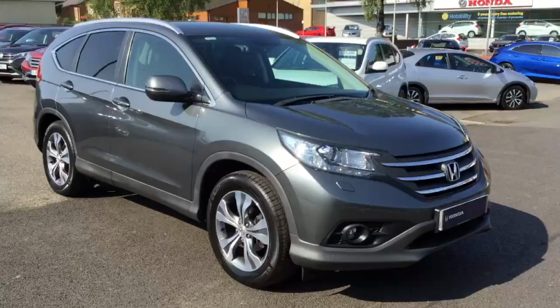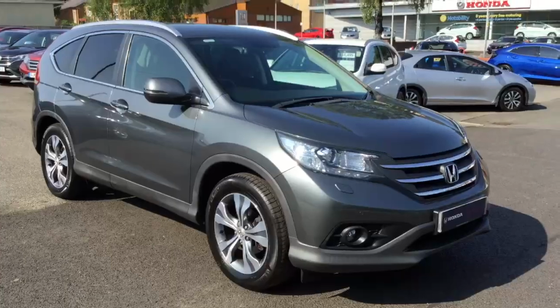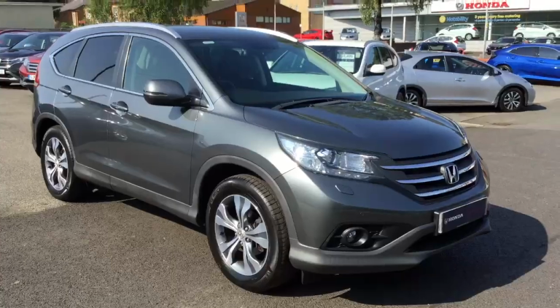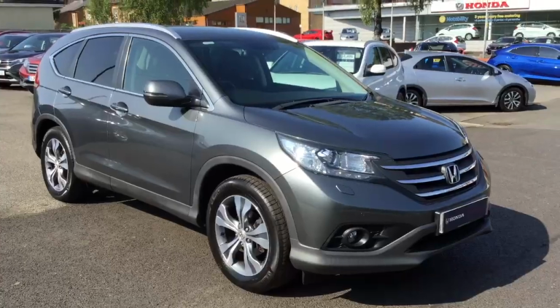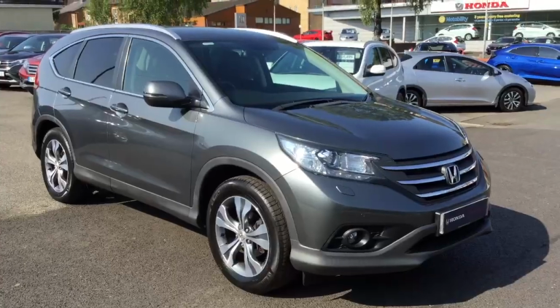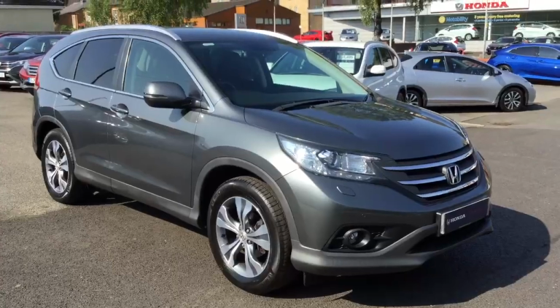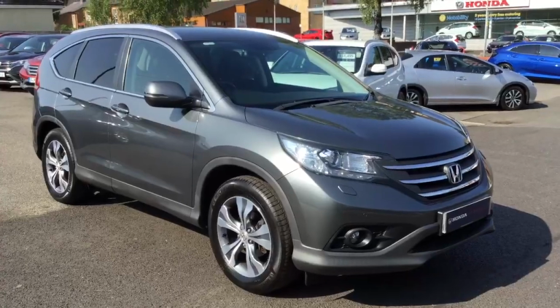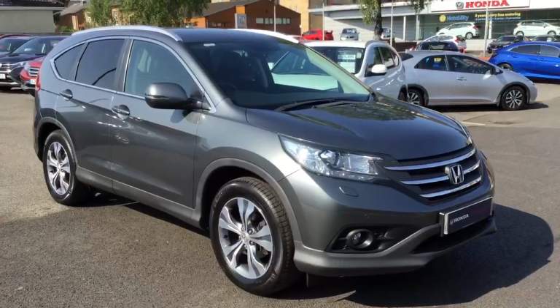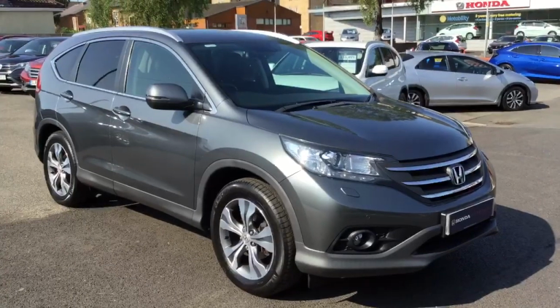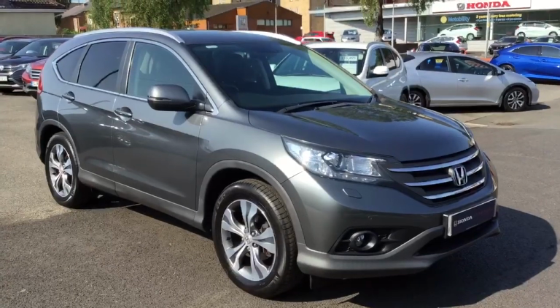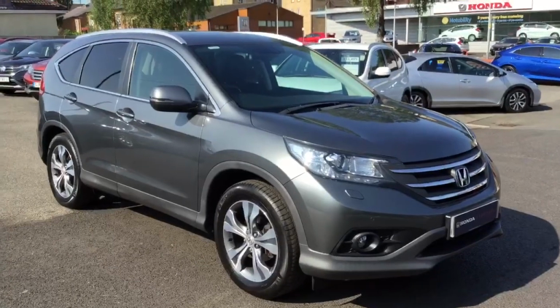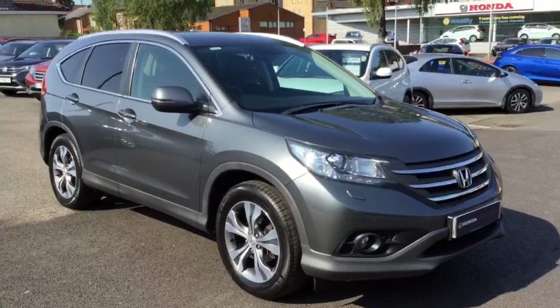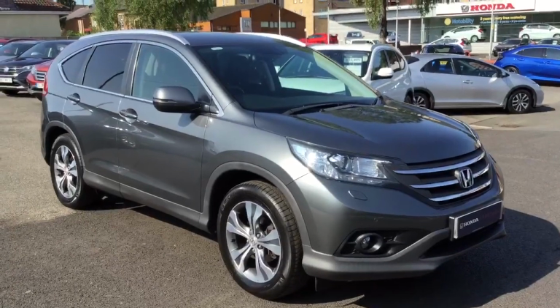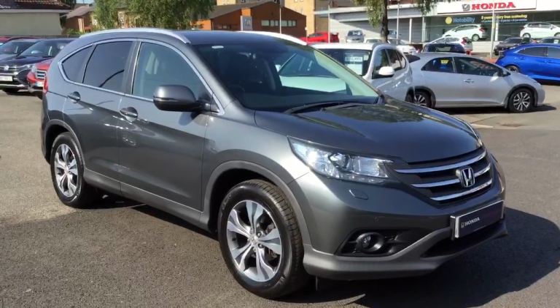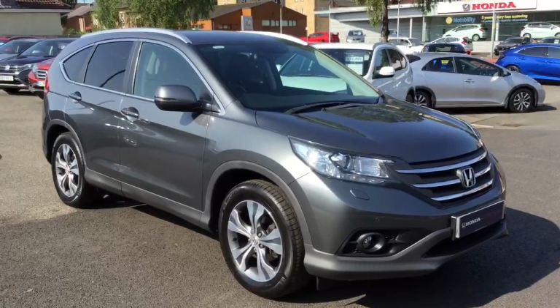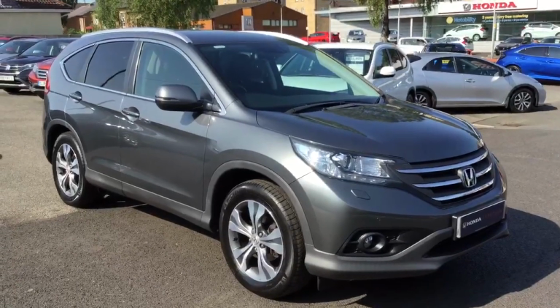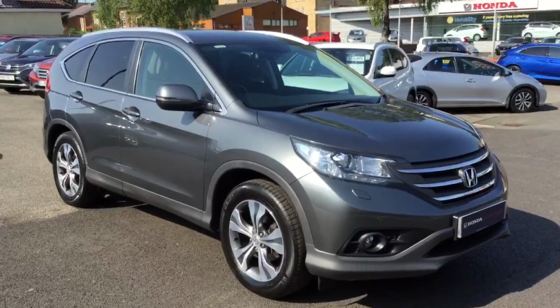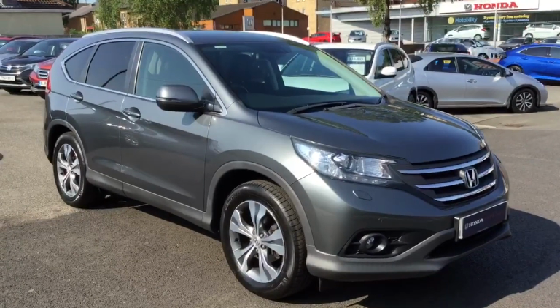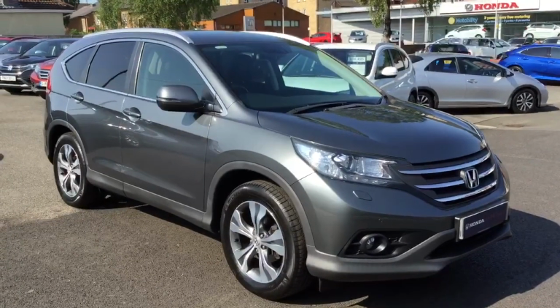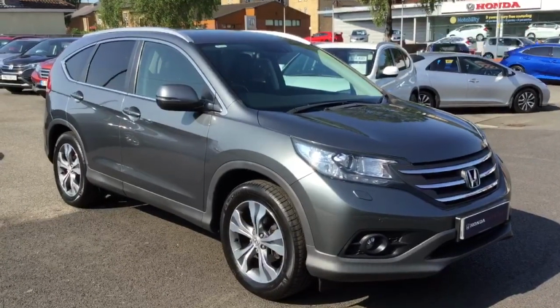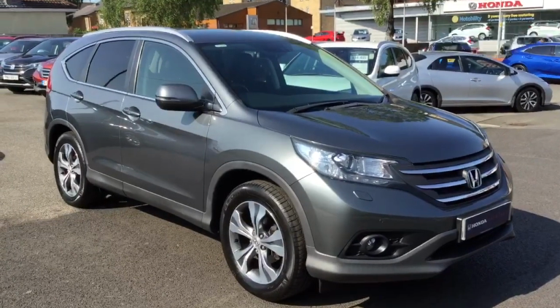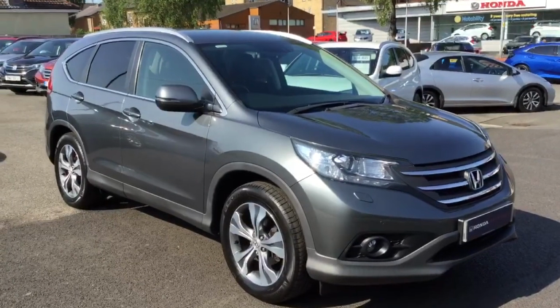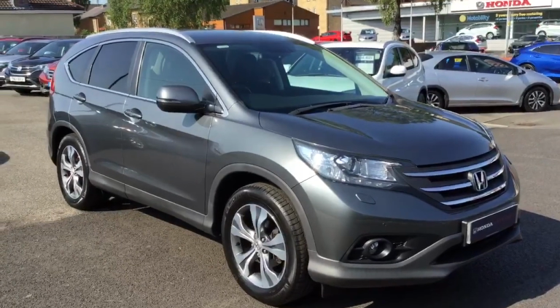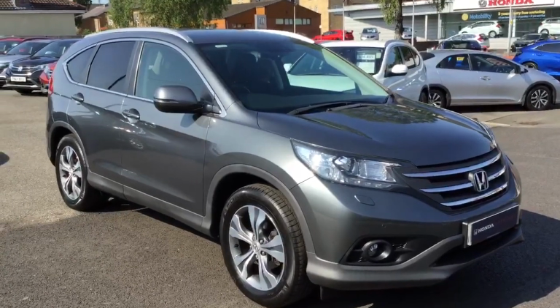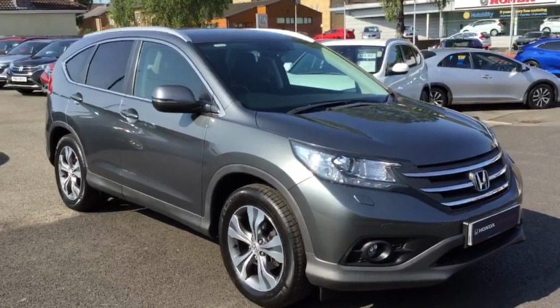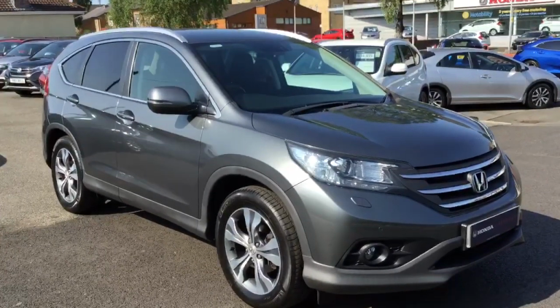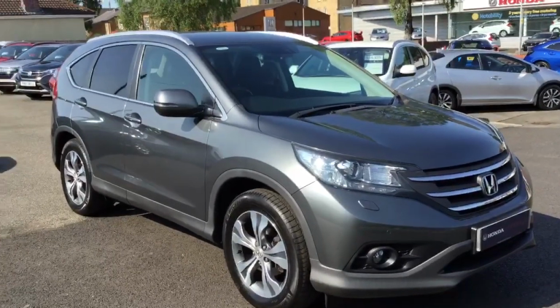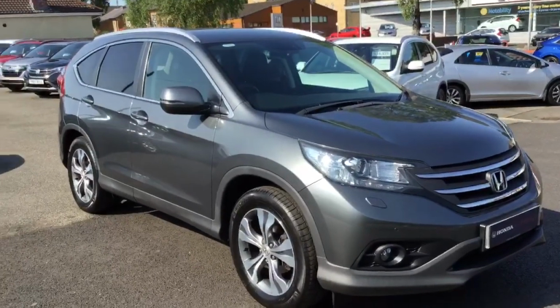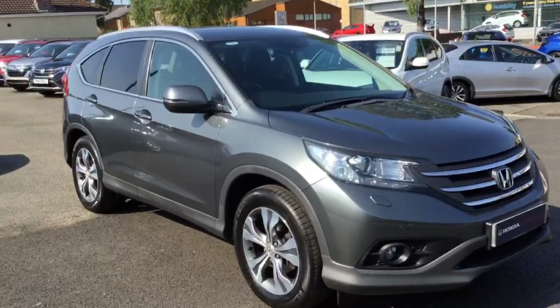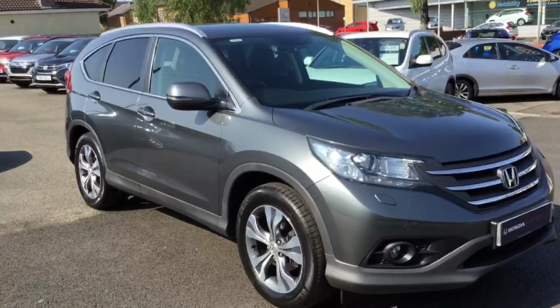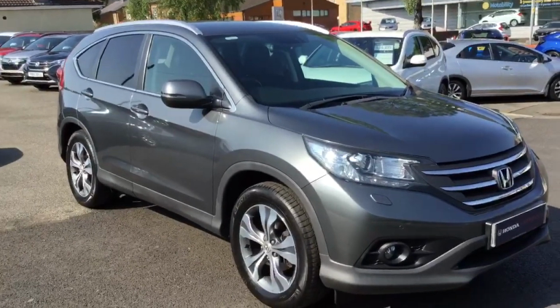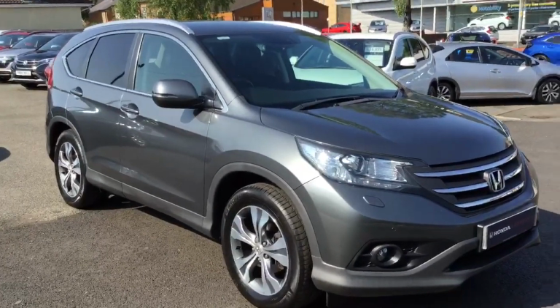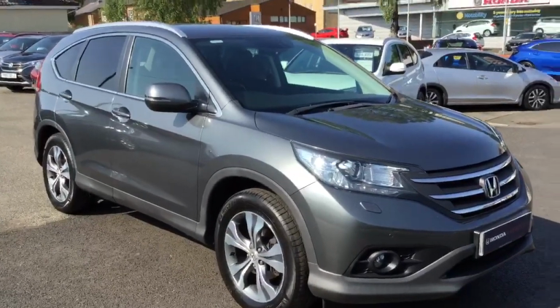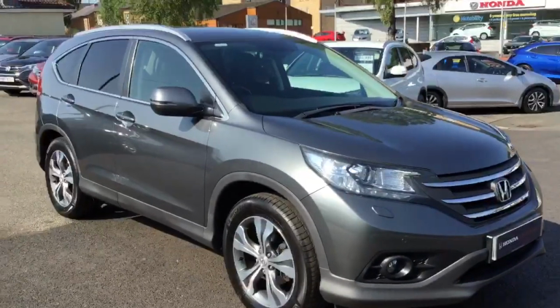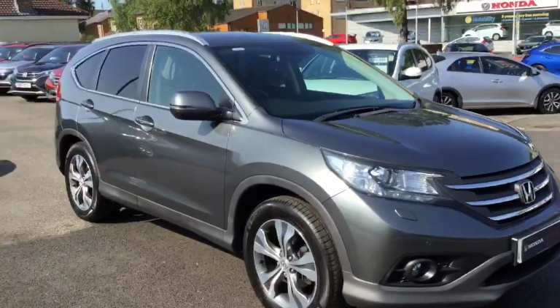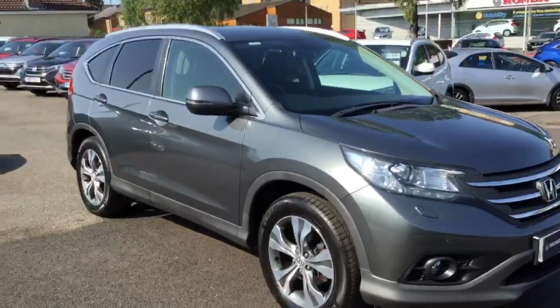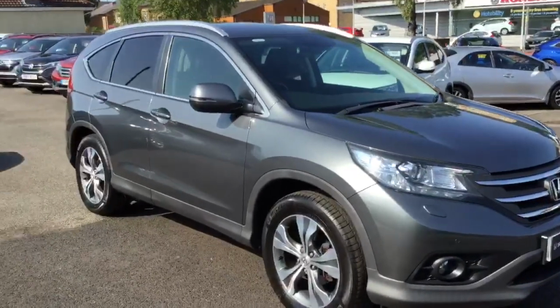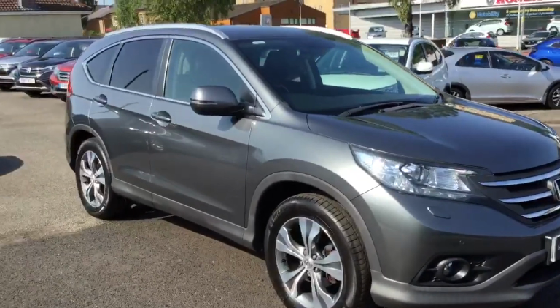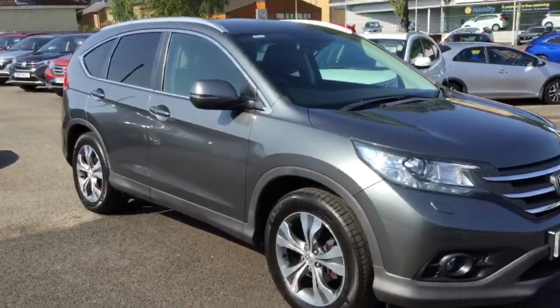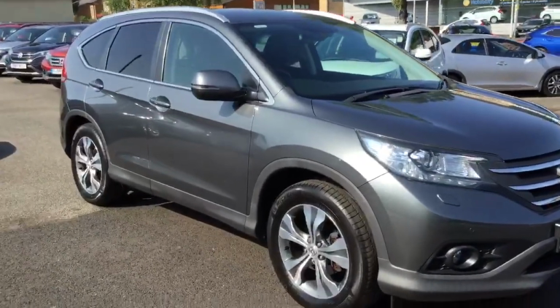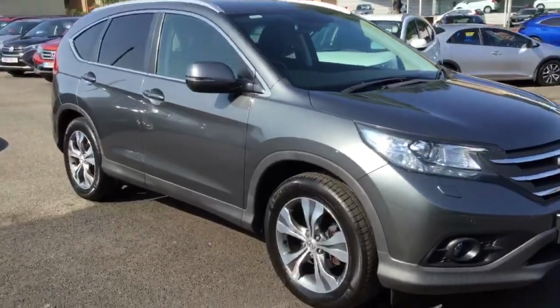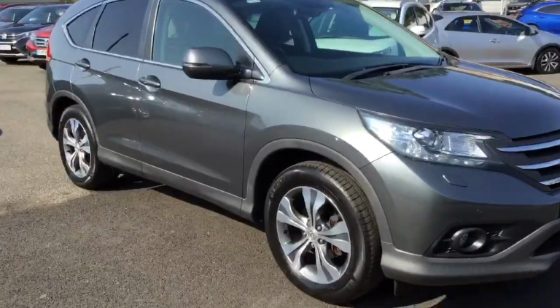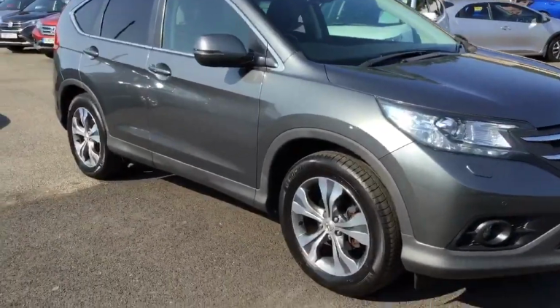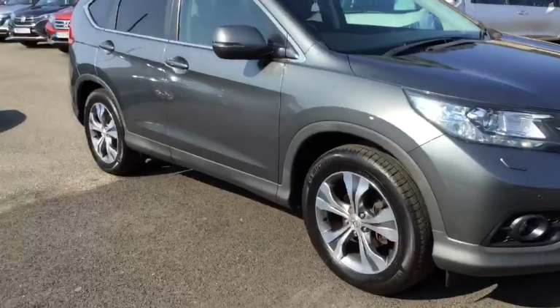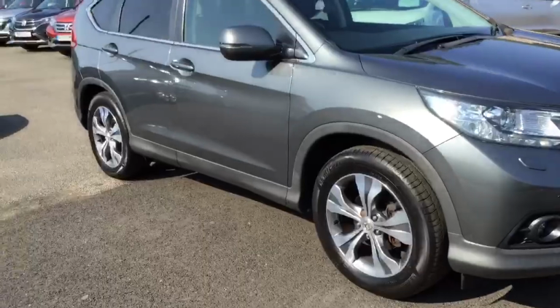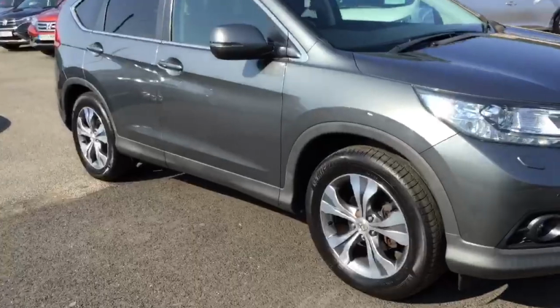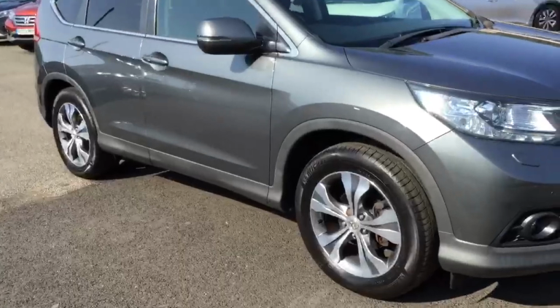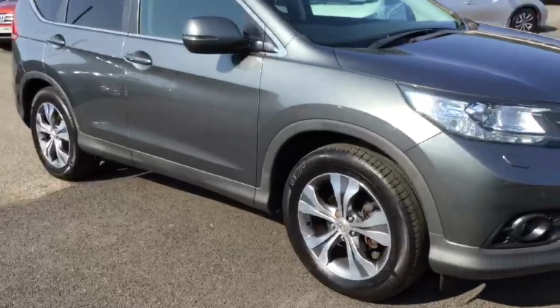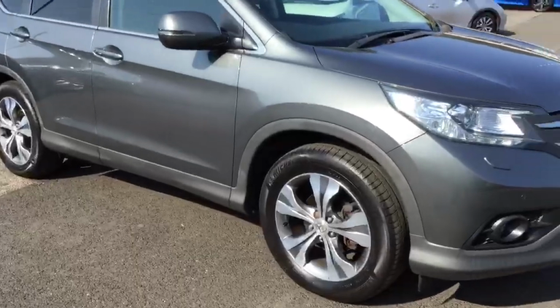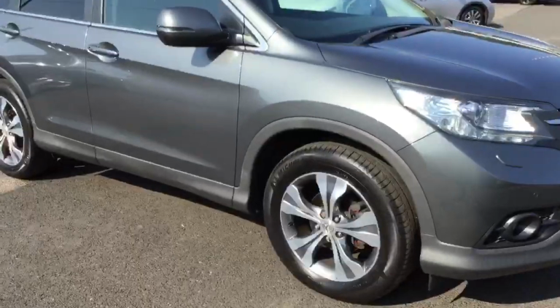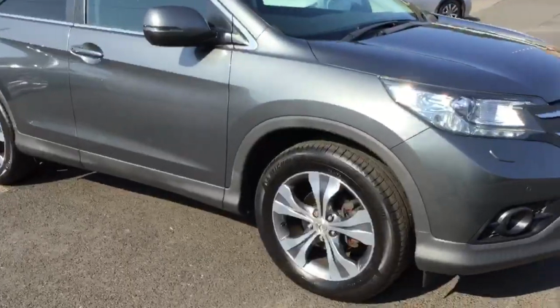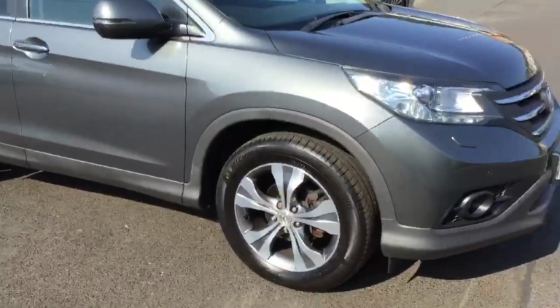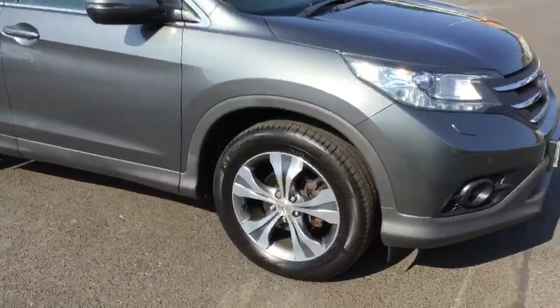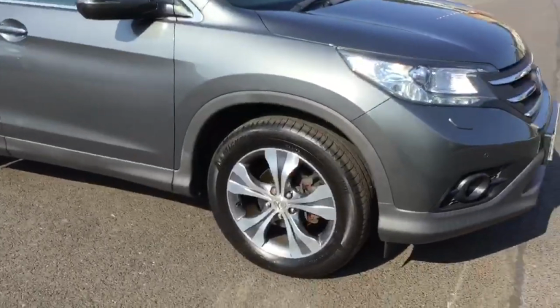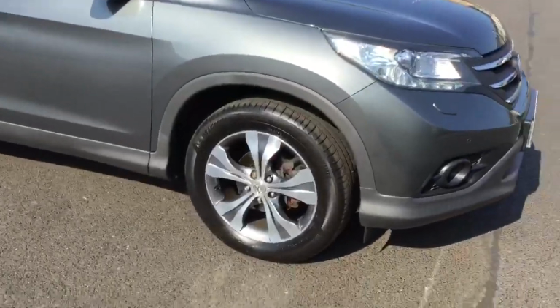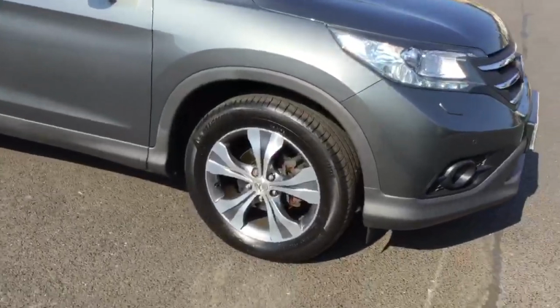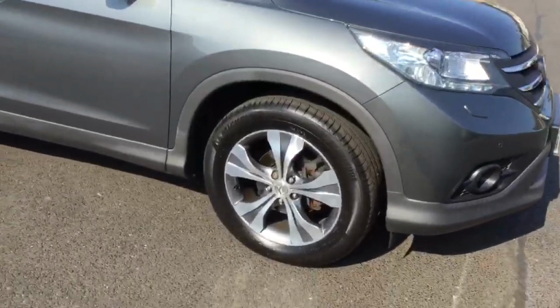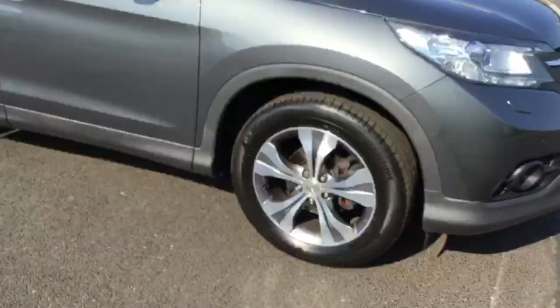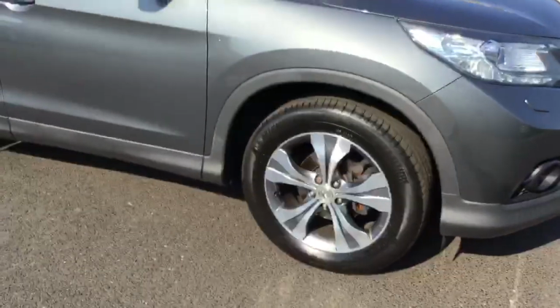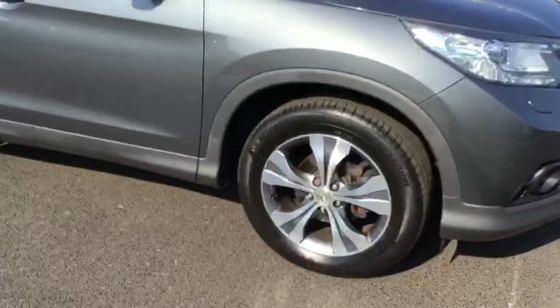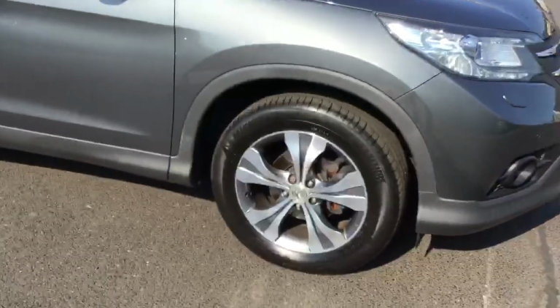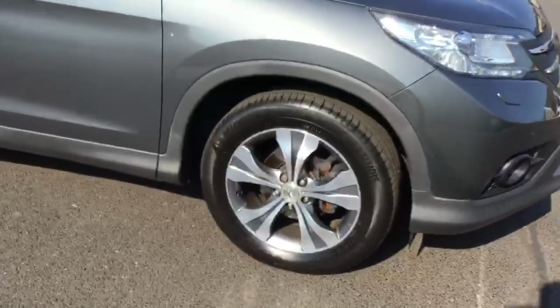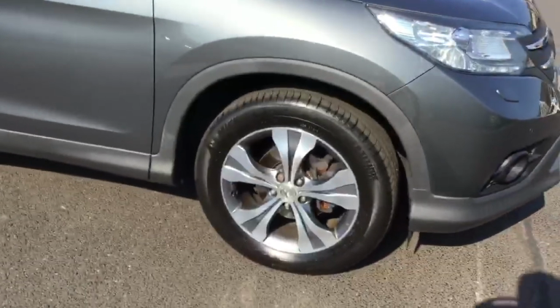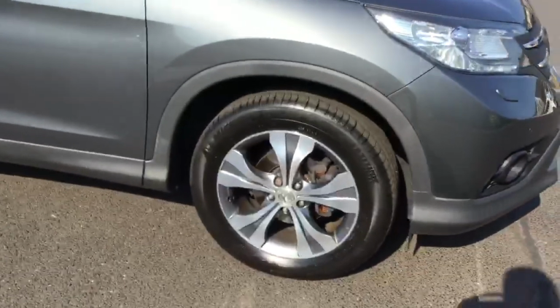Hello and welcome to Greenacre Honda. Today we're having a look around the CRV 2 litre petrol manual. Just going to go around the car in a bit more detail.